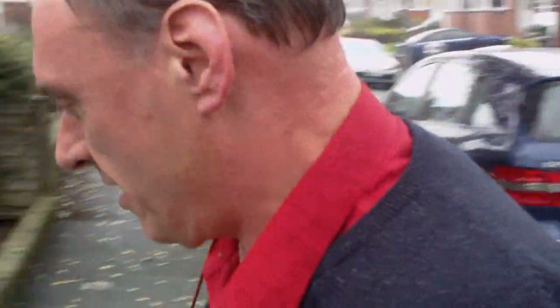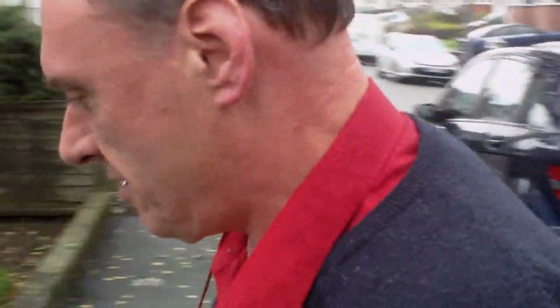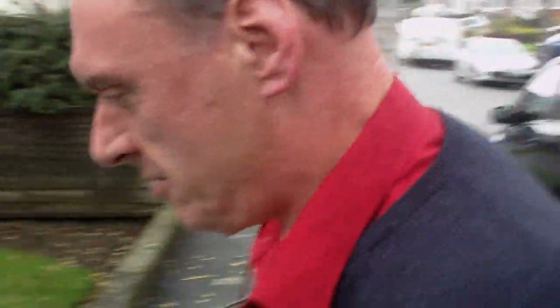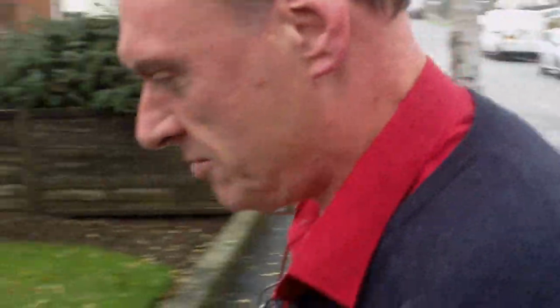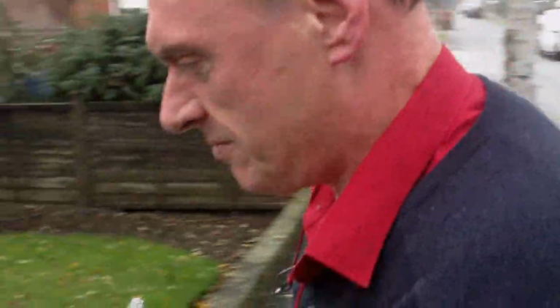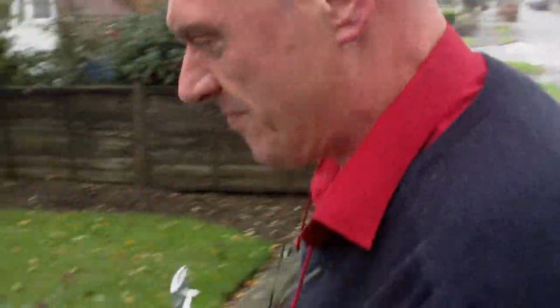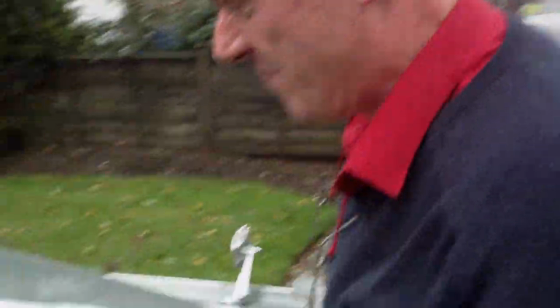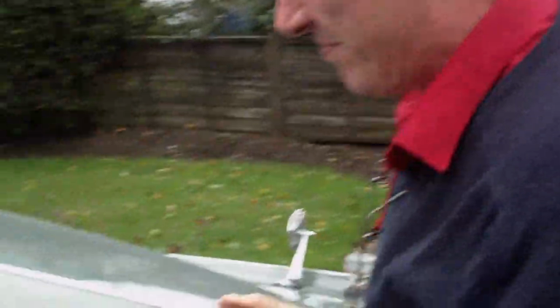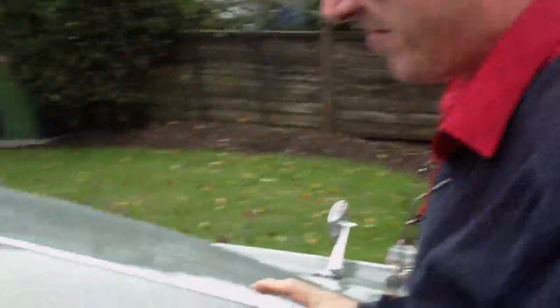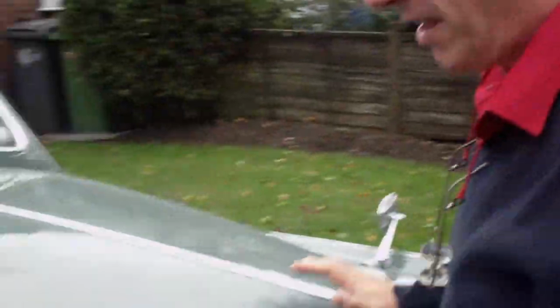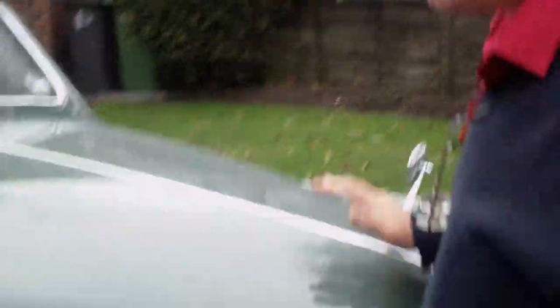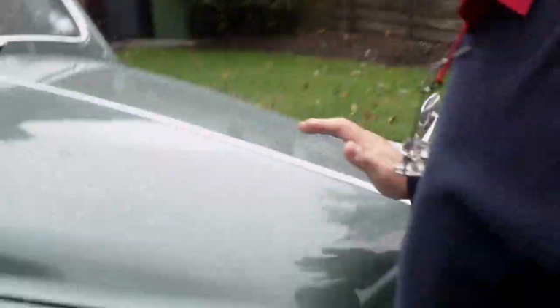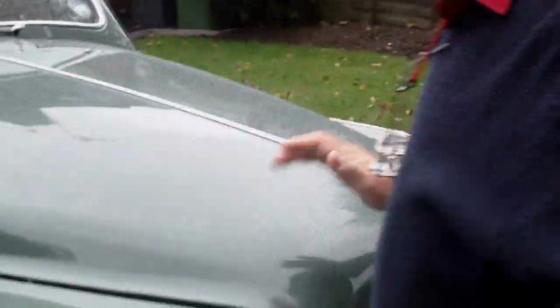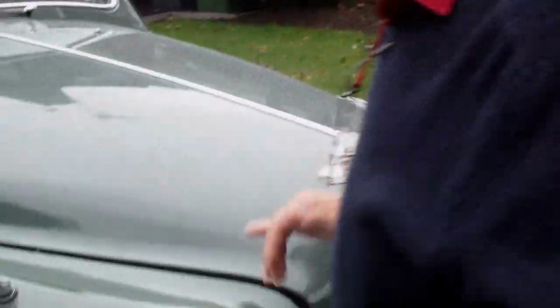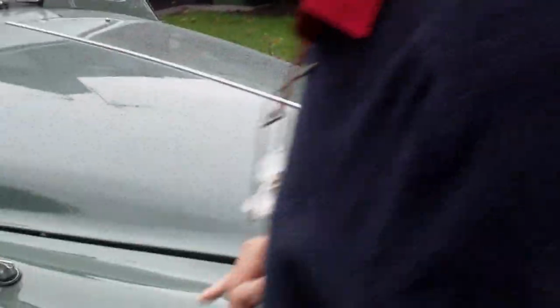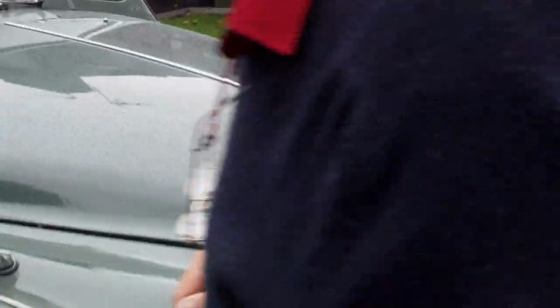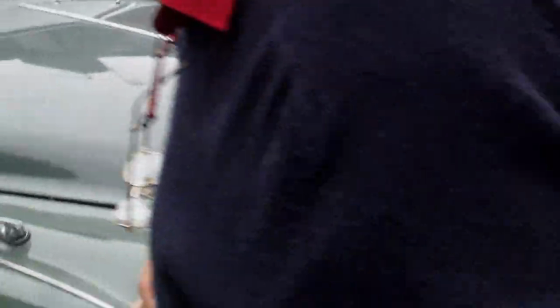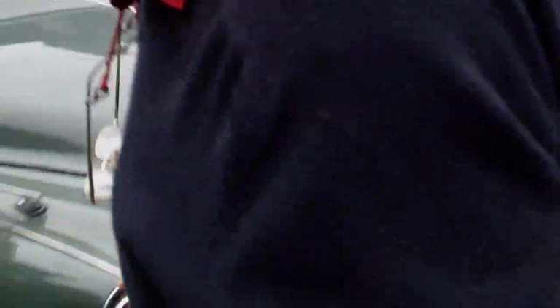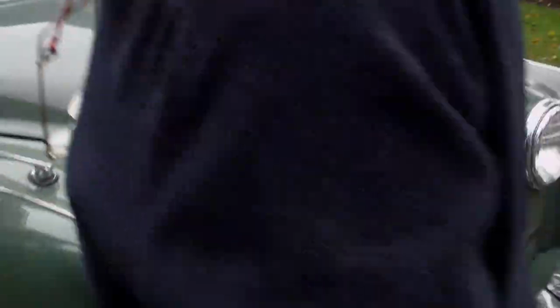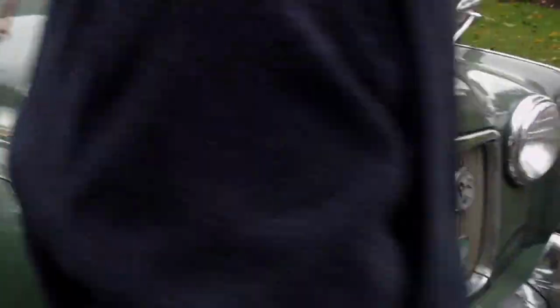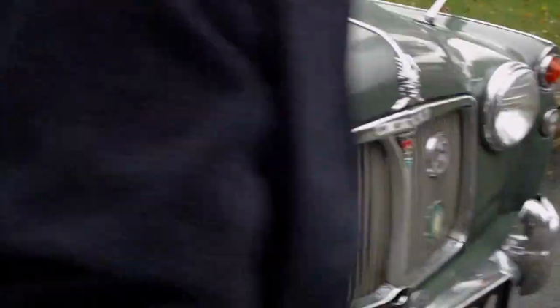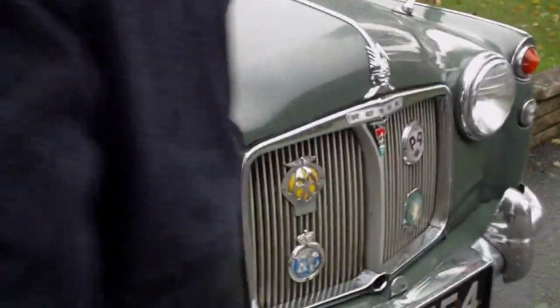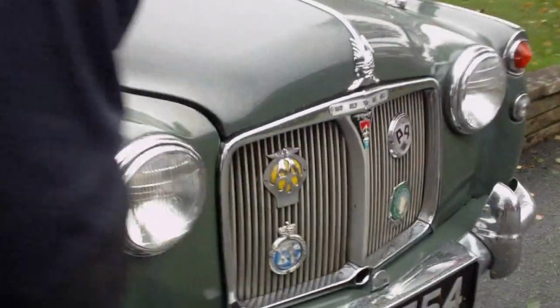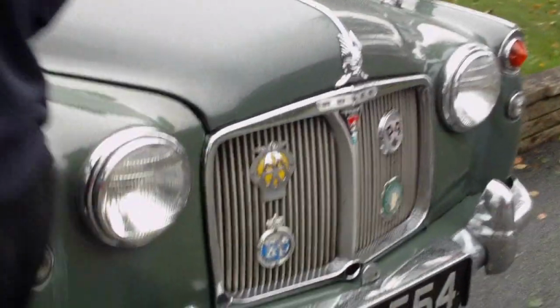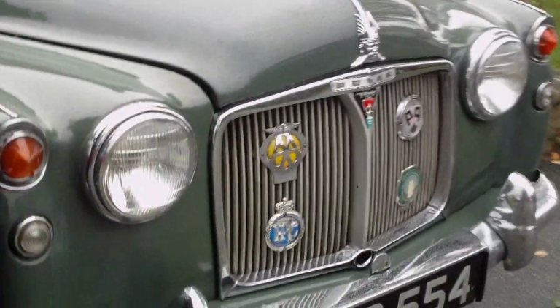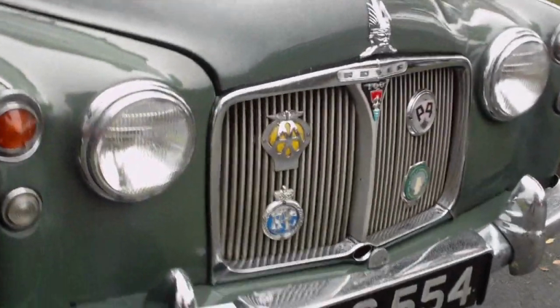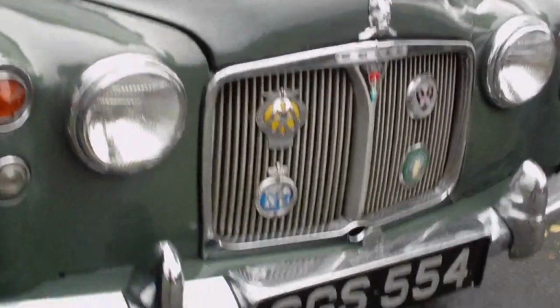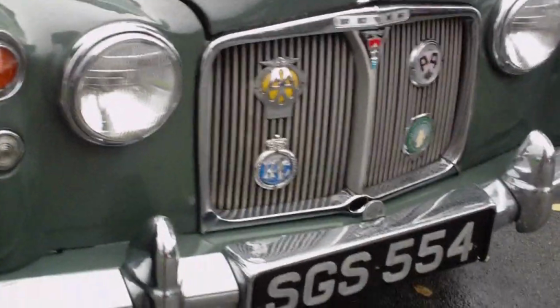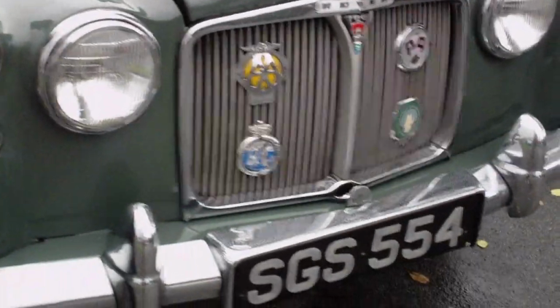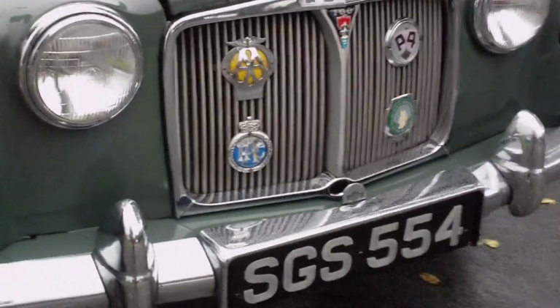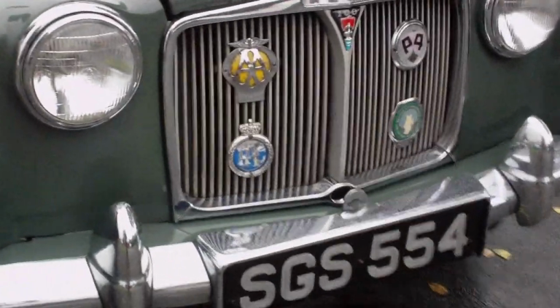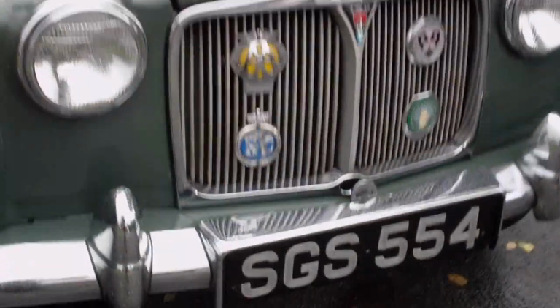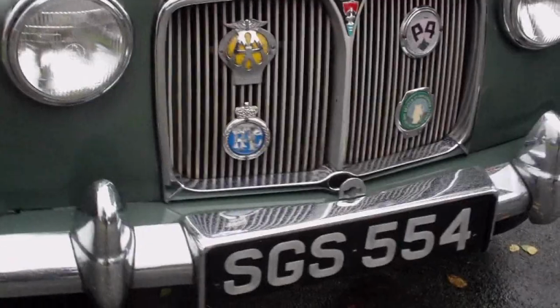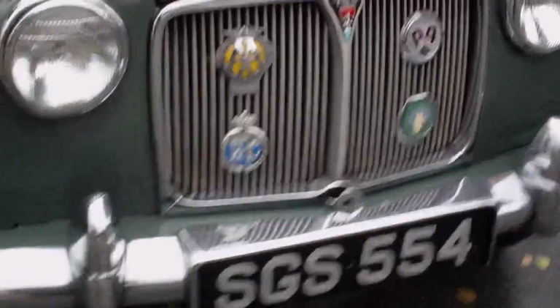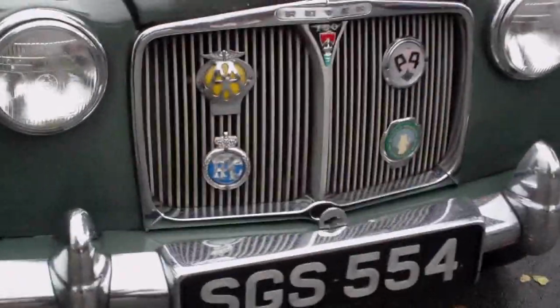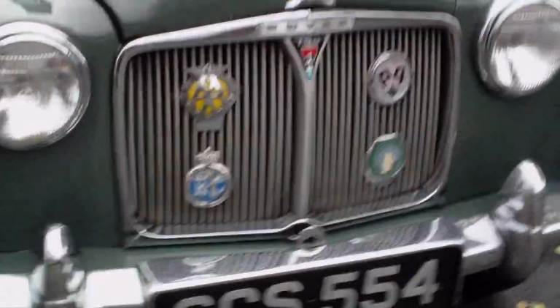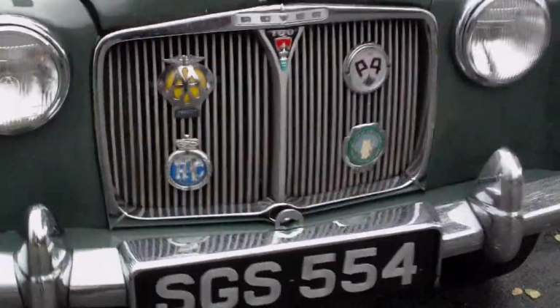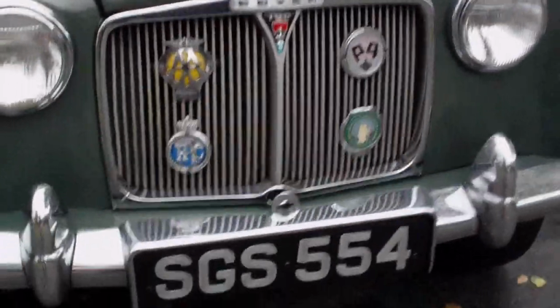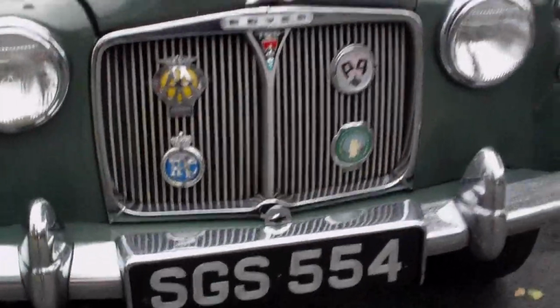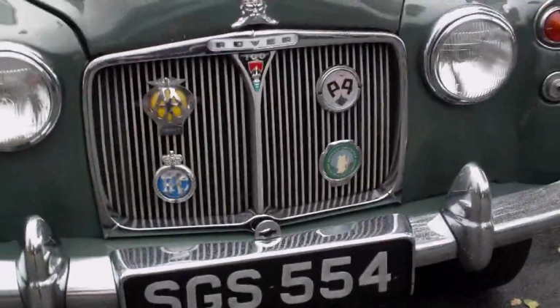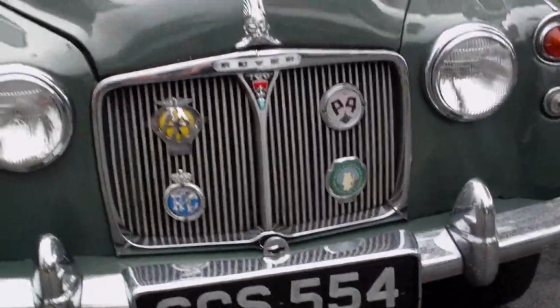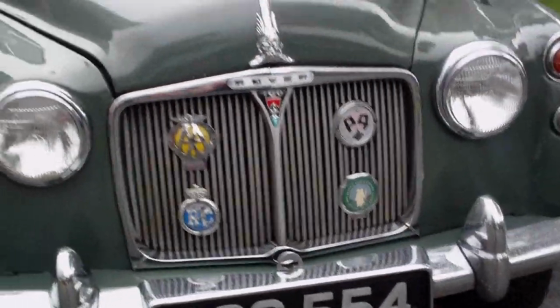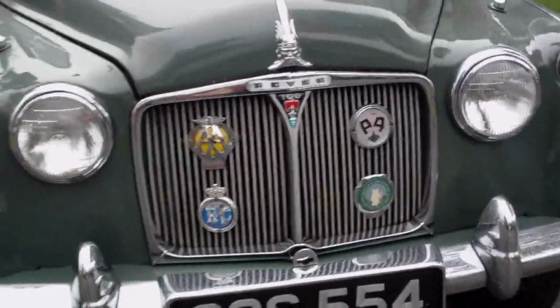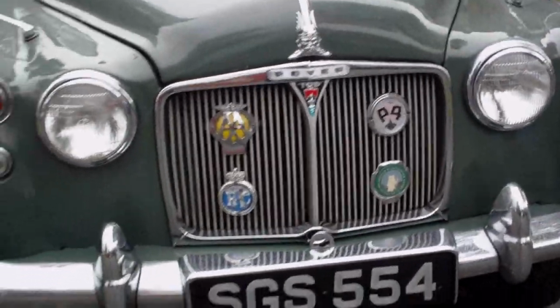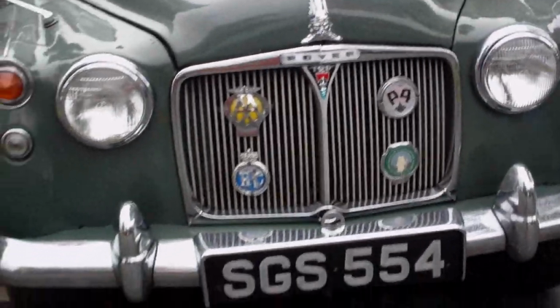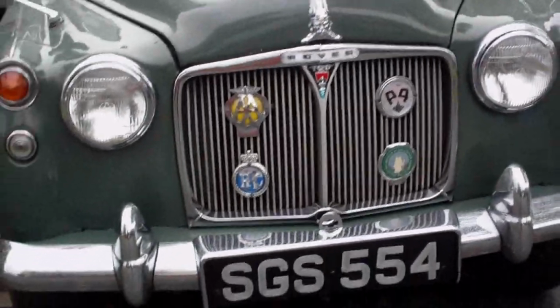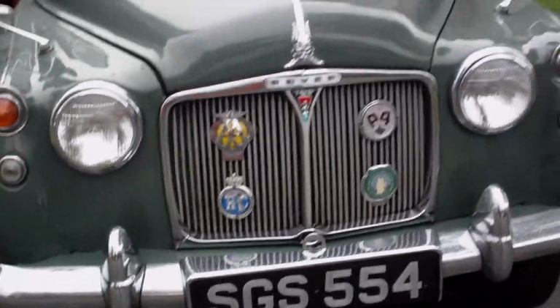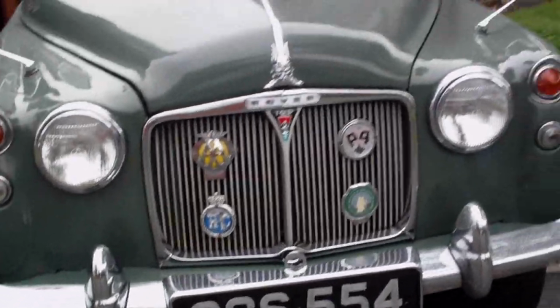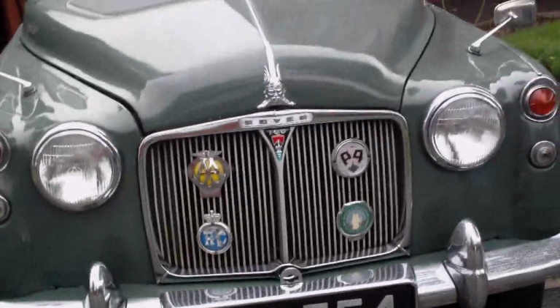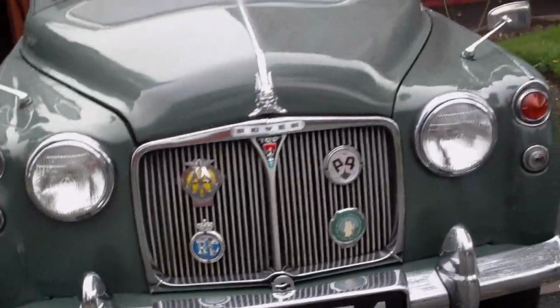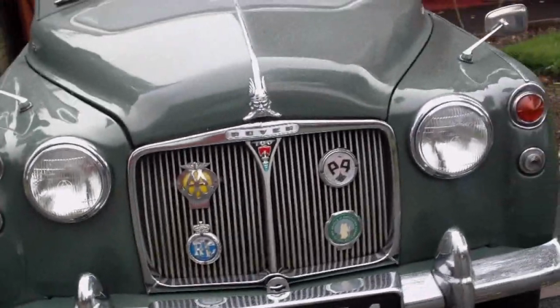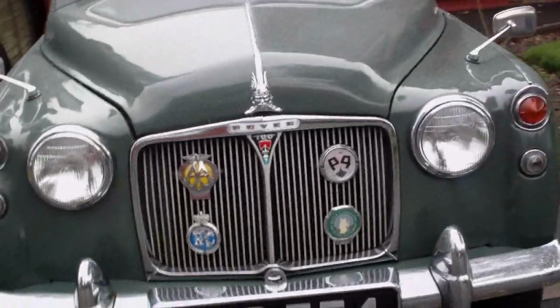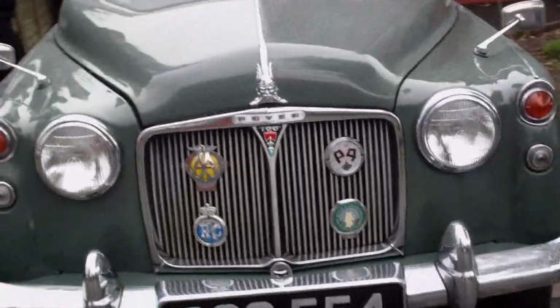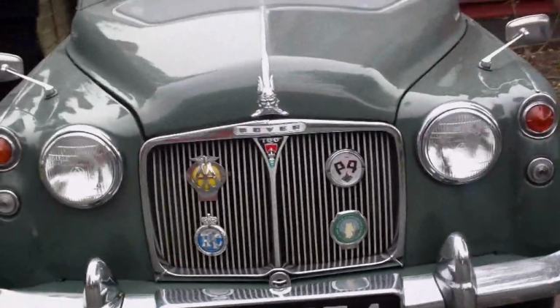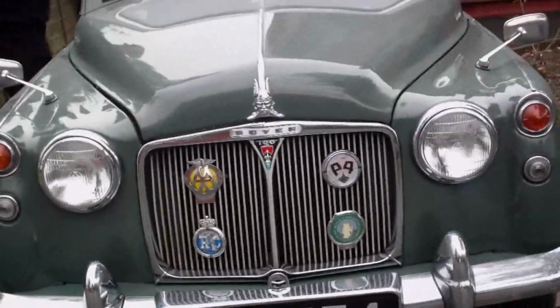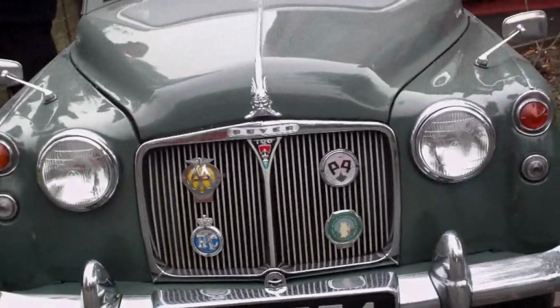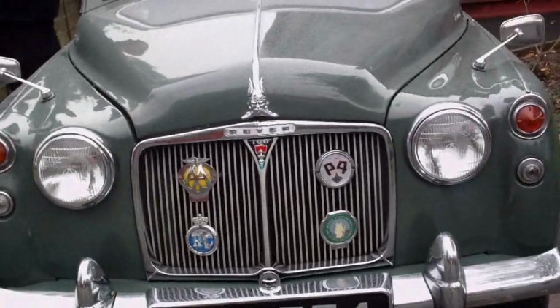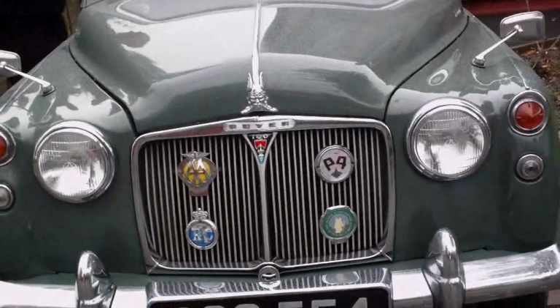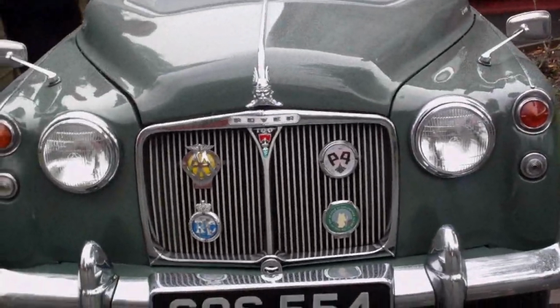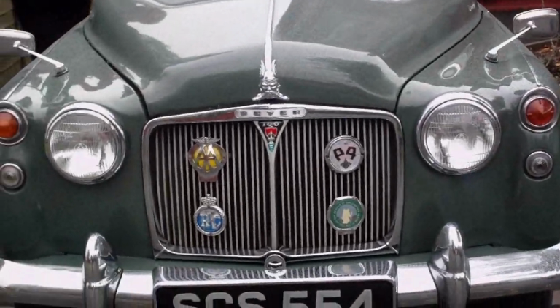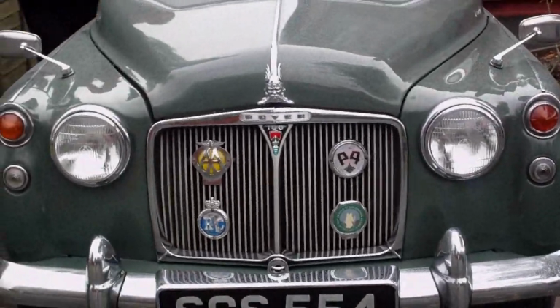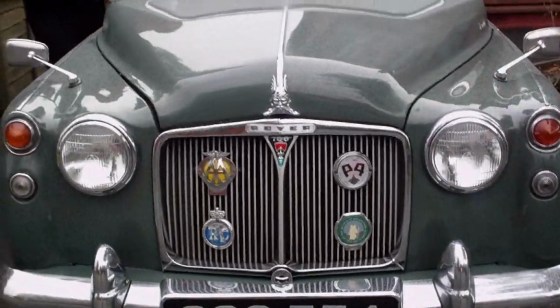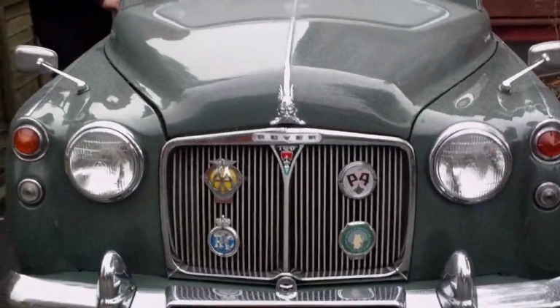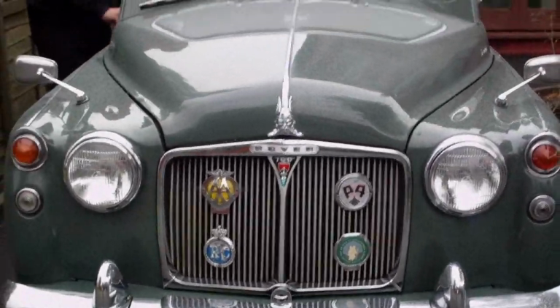Are you going to drive it back in the garage? Shall I film you driving it in? No. It's a lovely car.